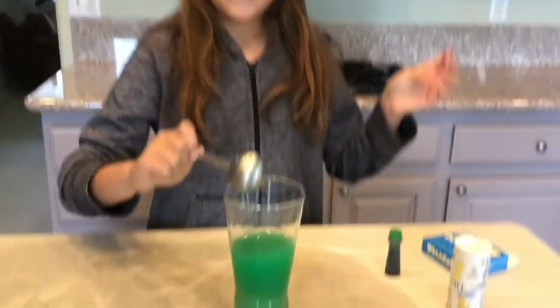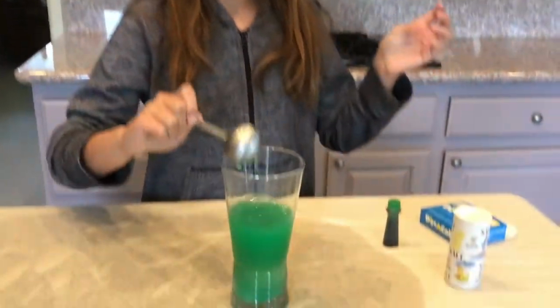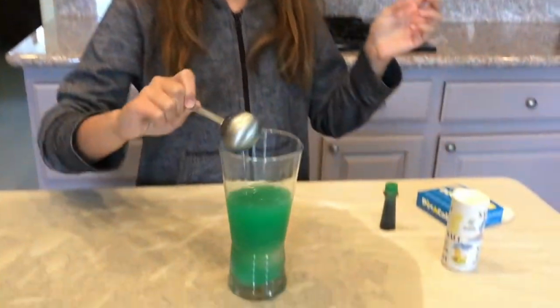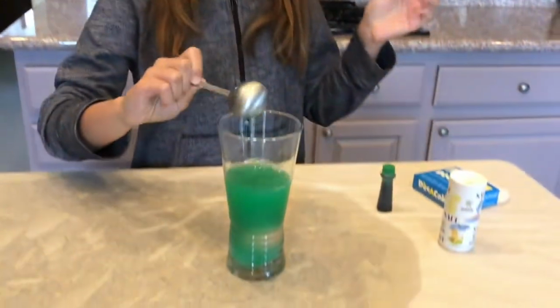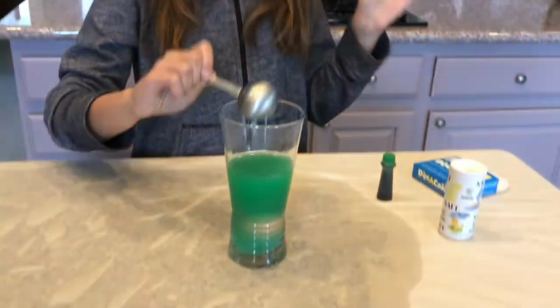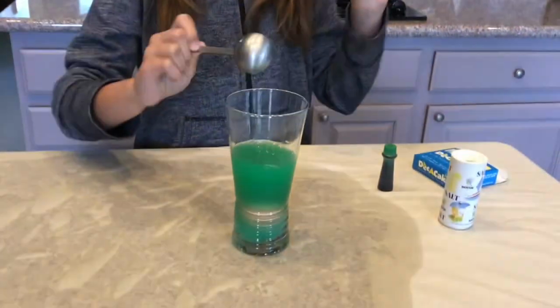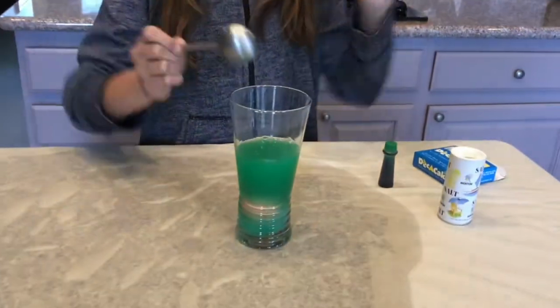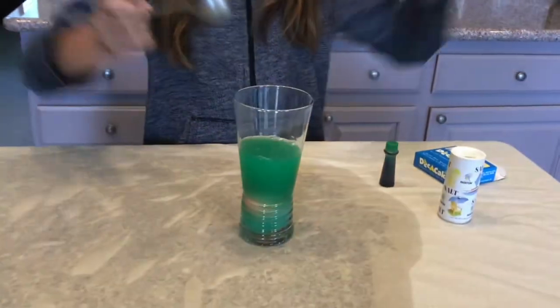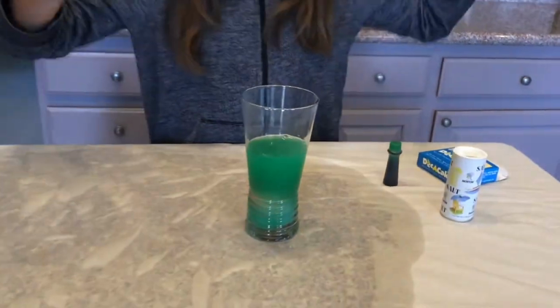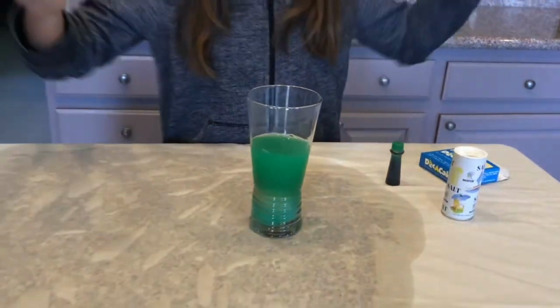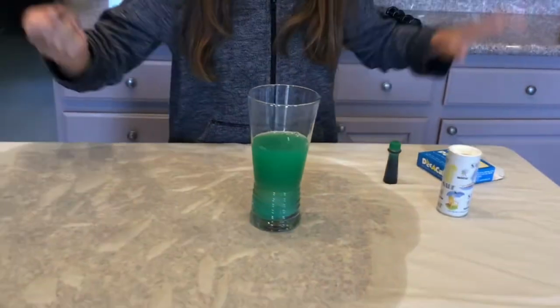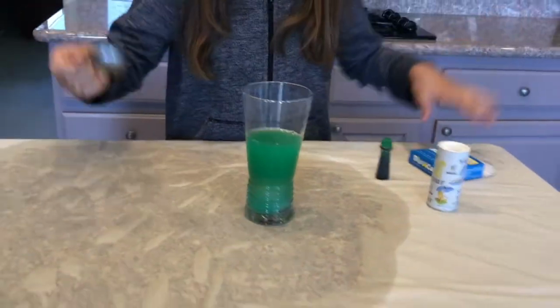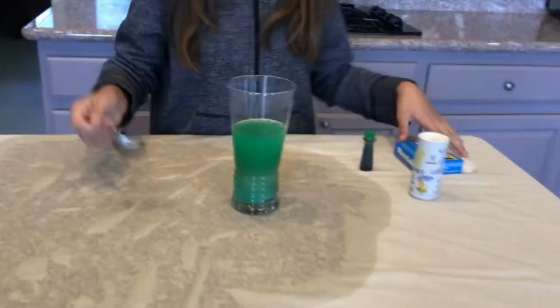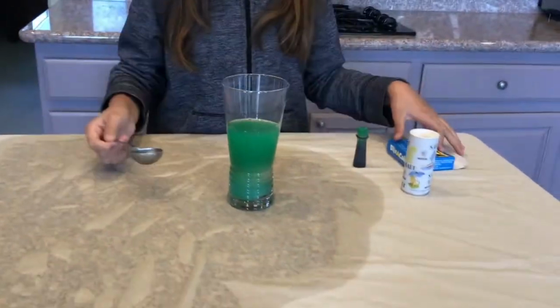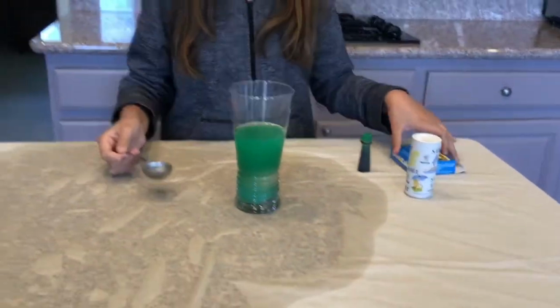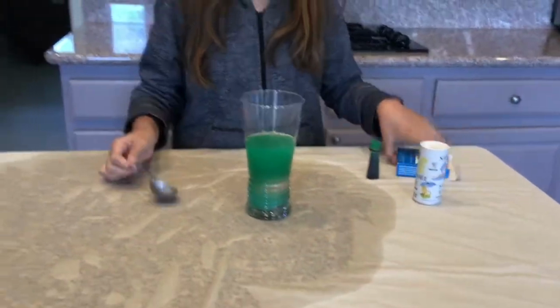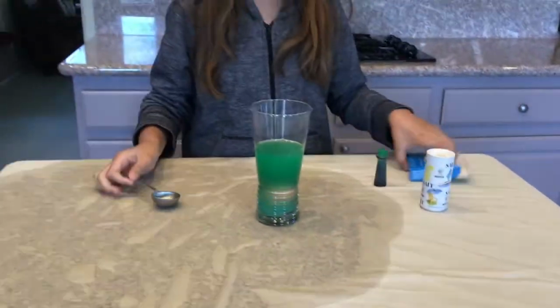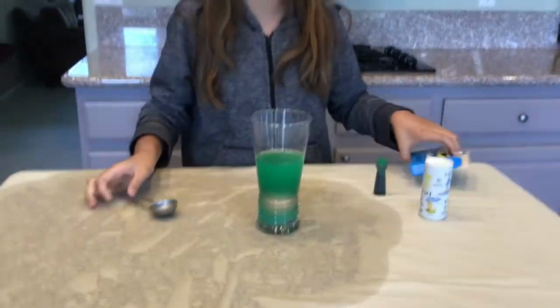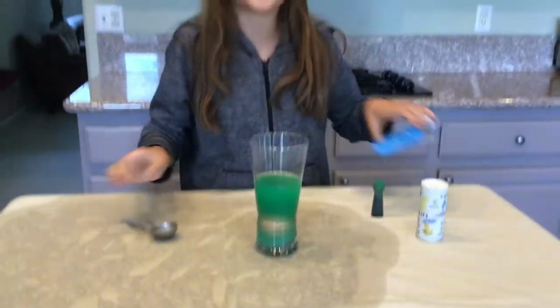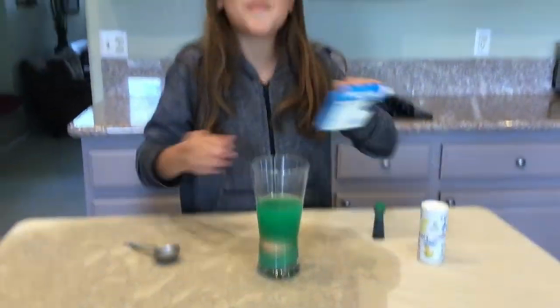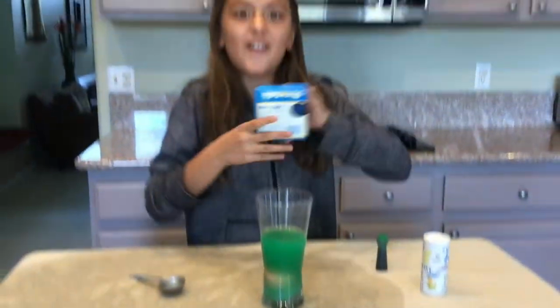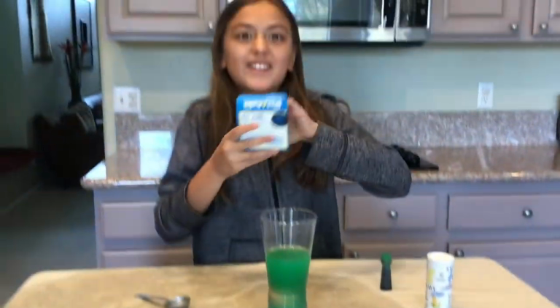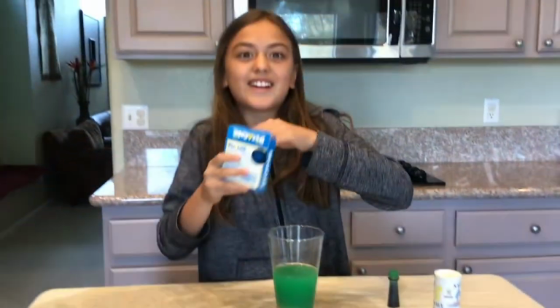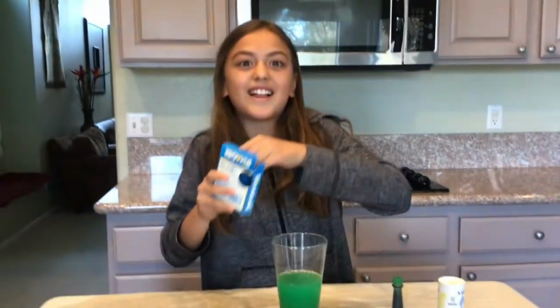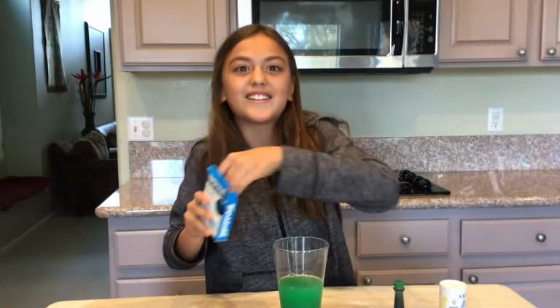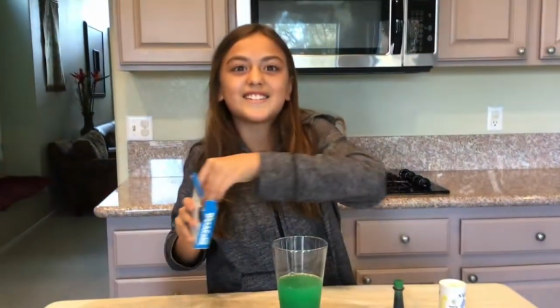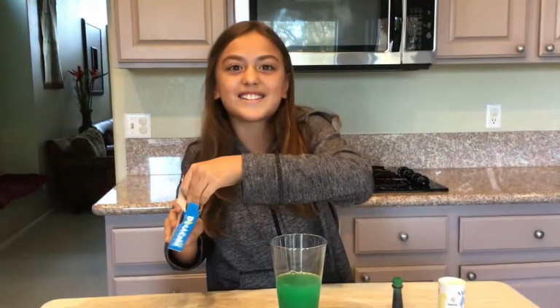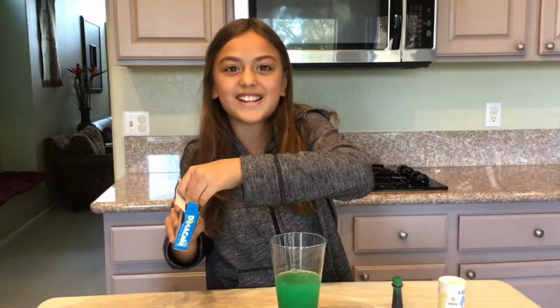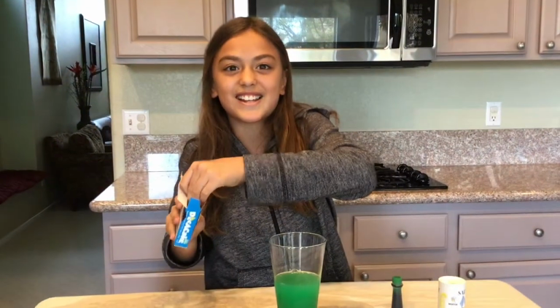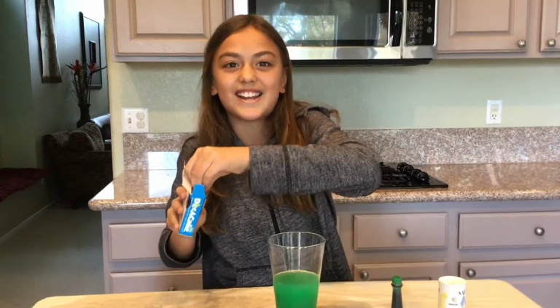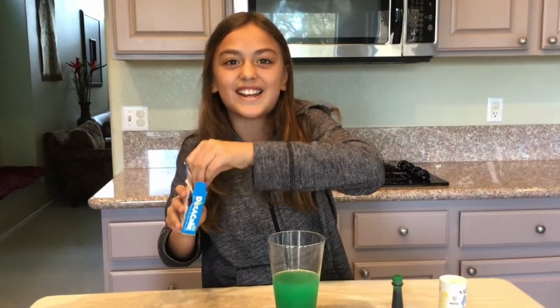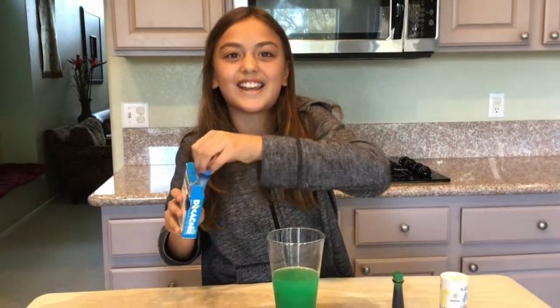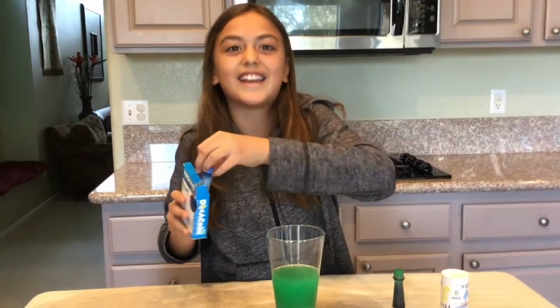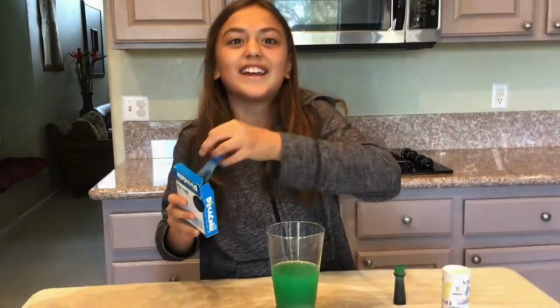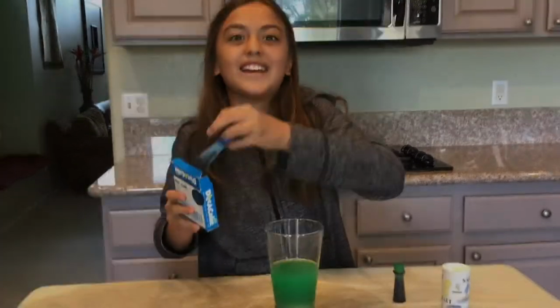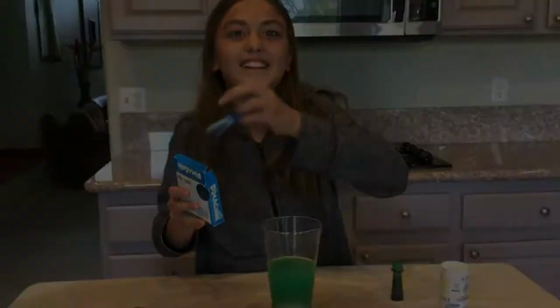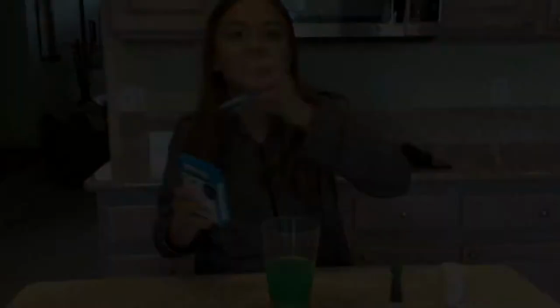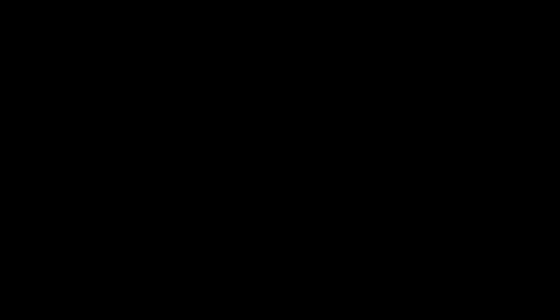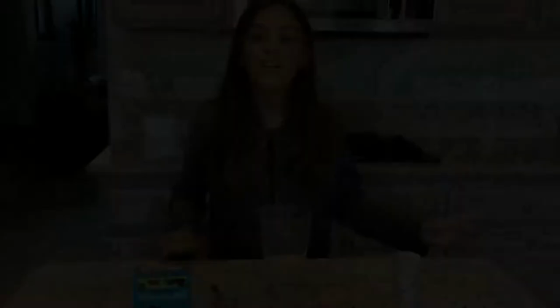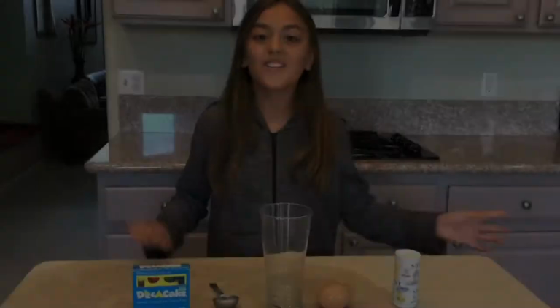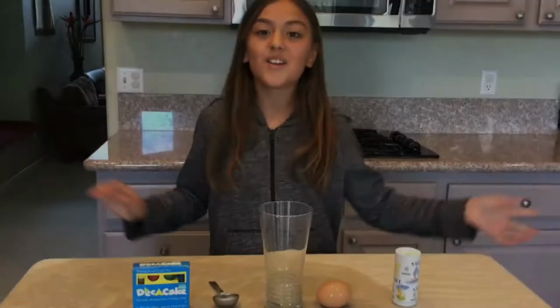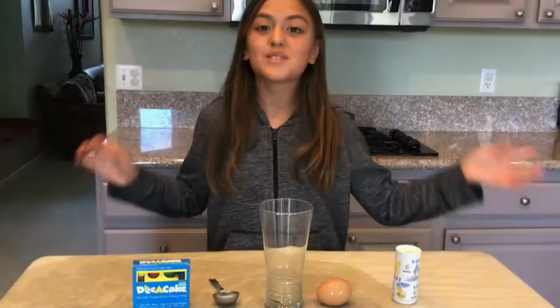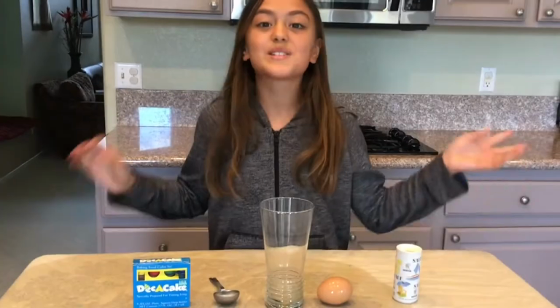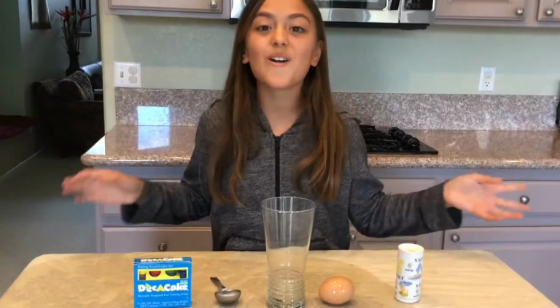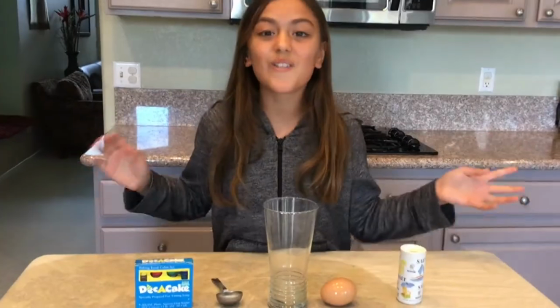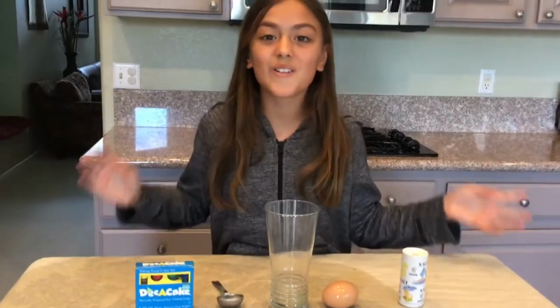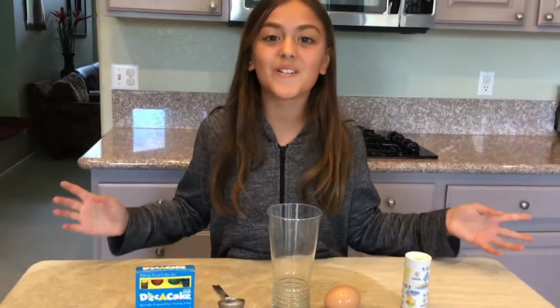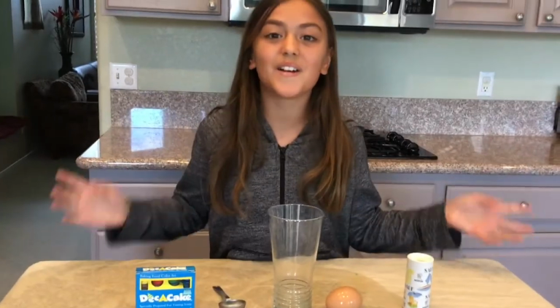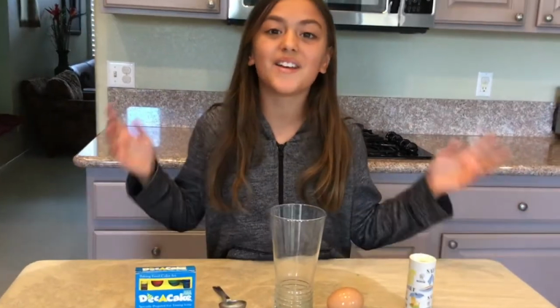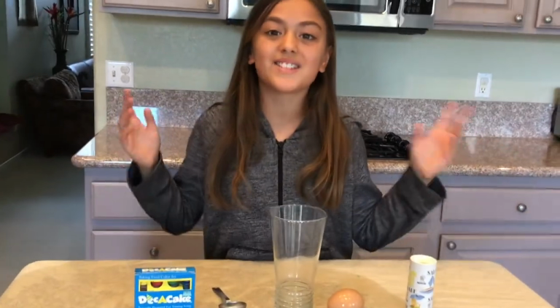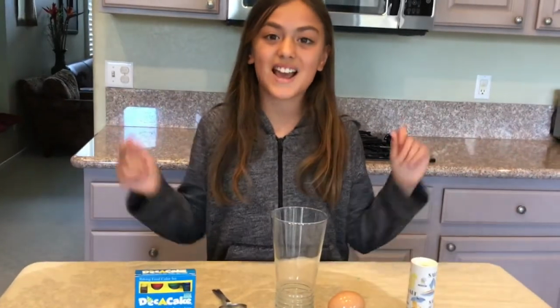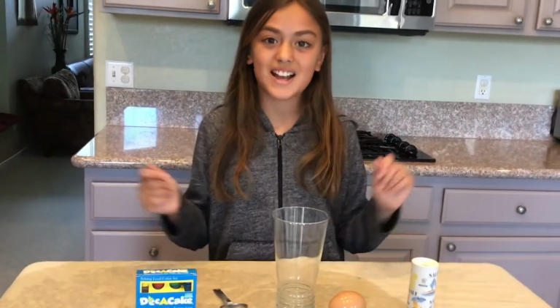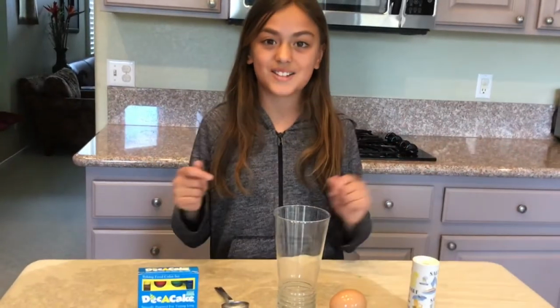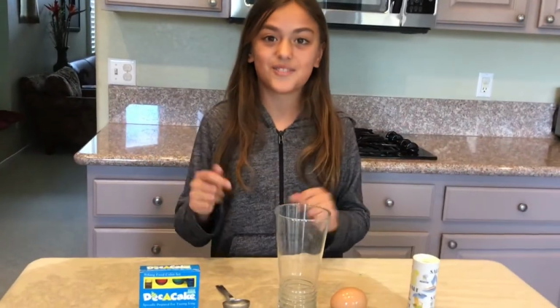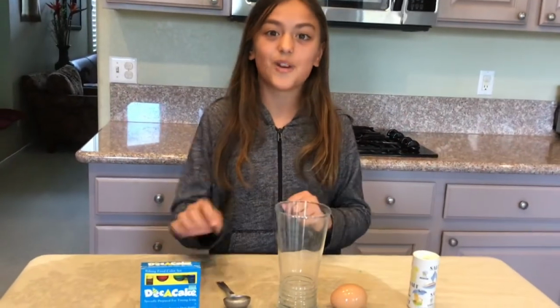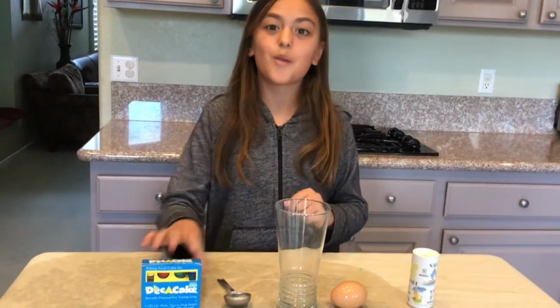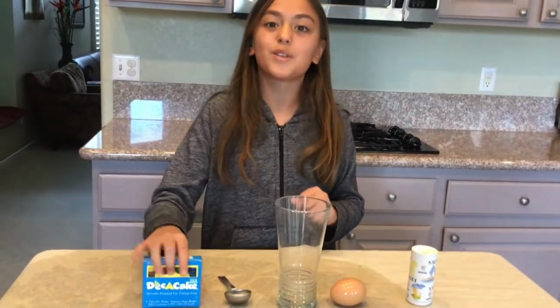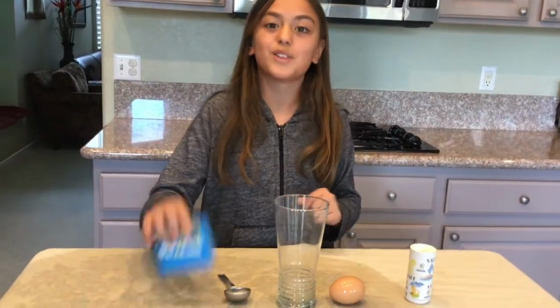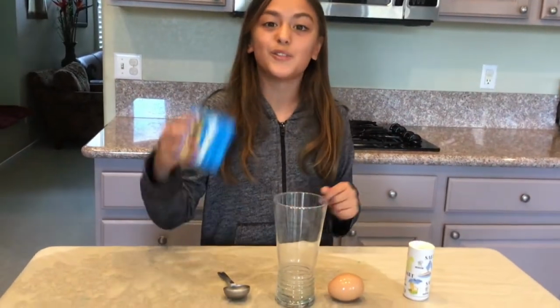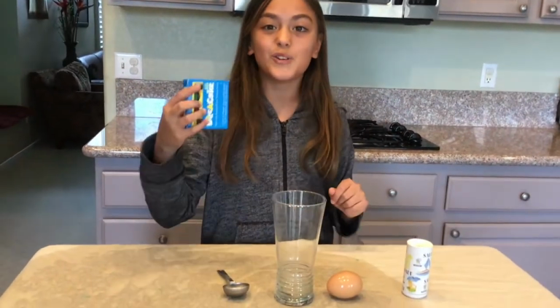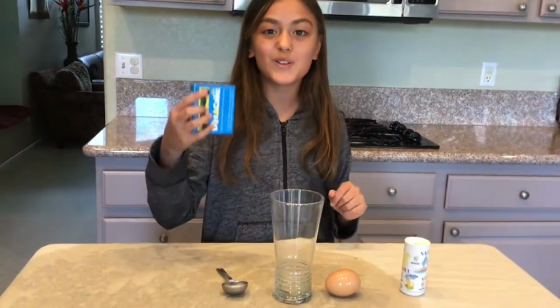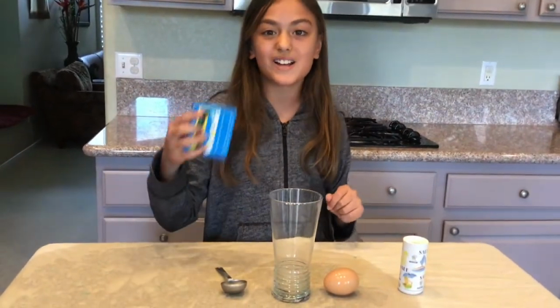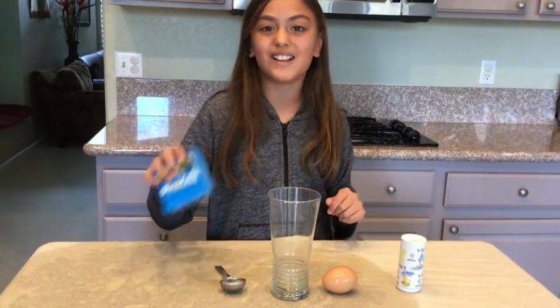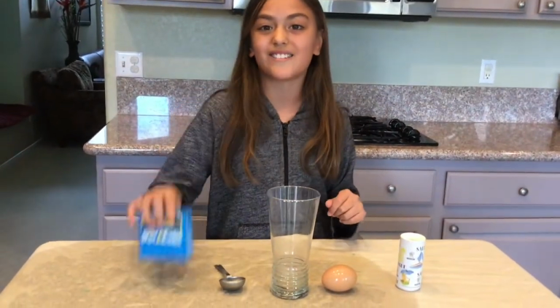Wow, this is so fun. Let's put more colors in it. Wow, that was so cool — and that was extra fun with the food coloring.